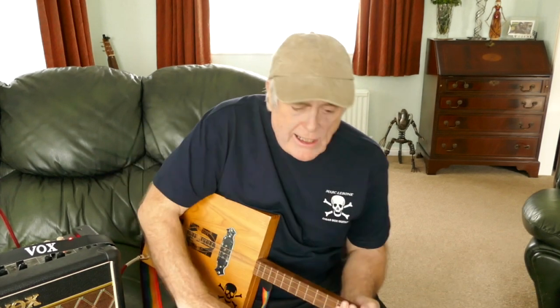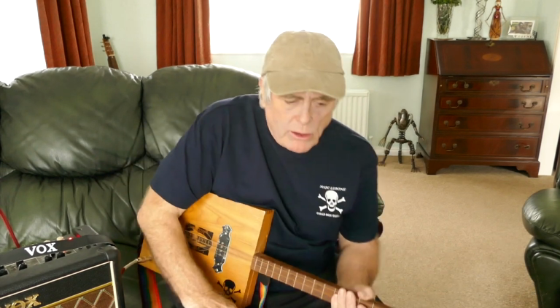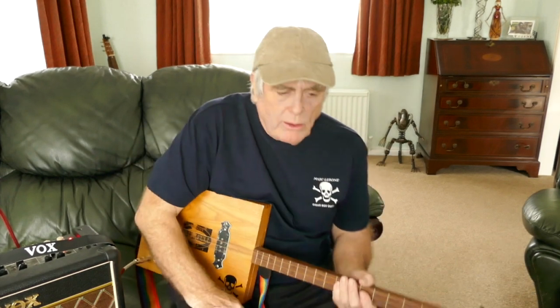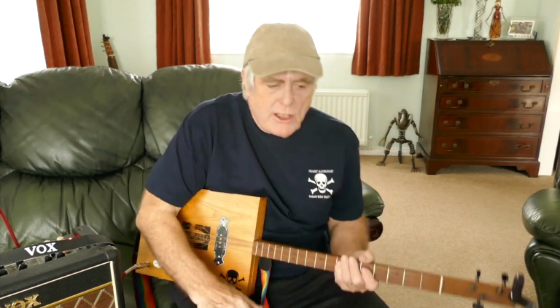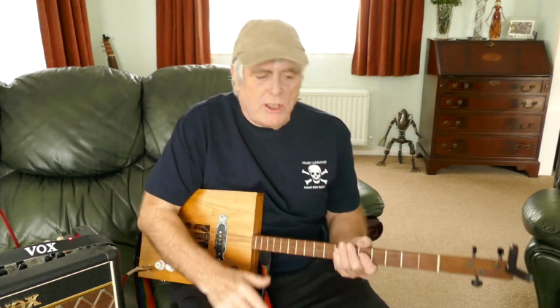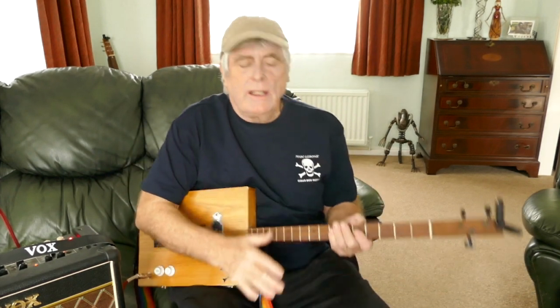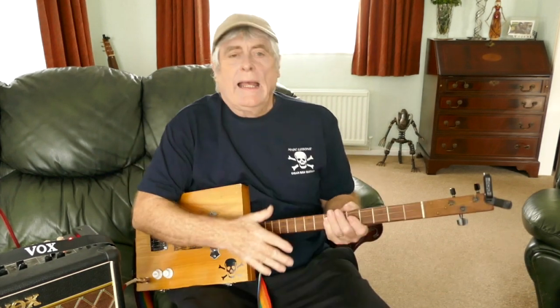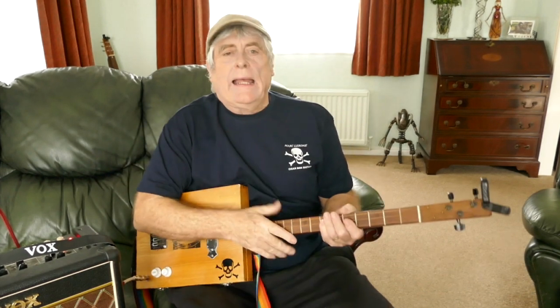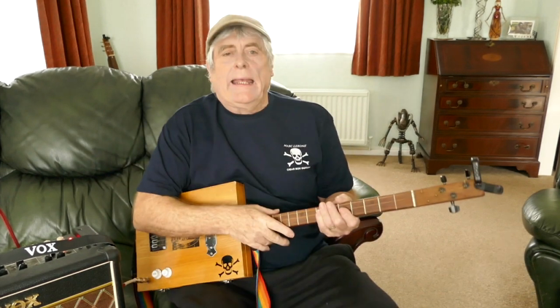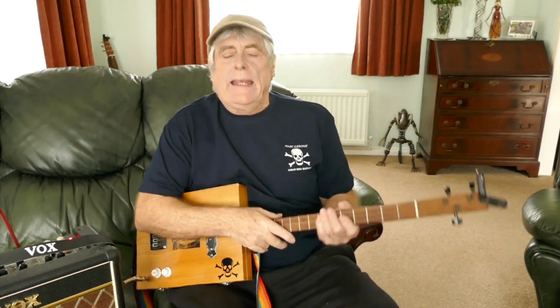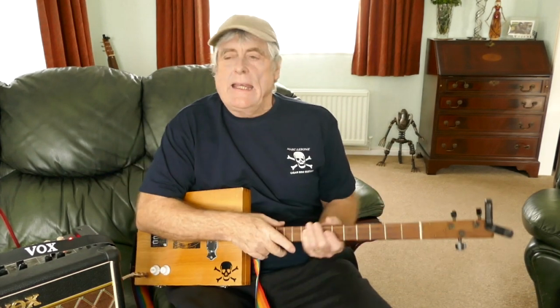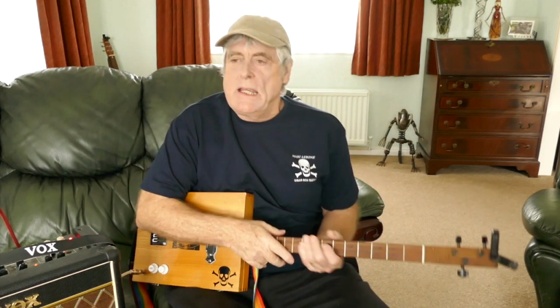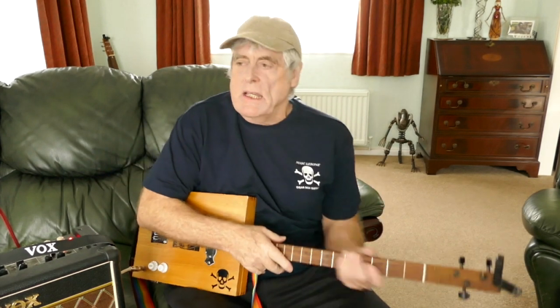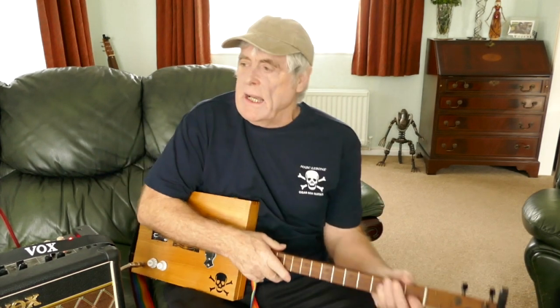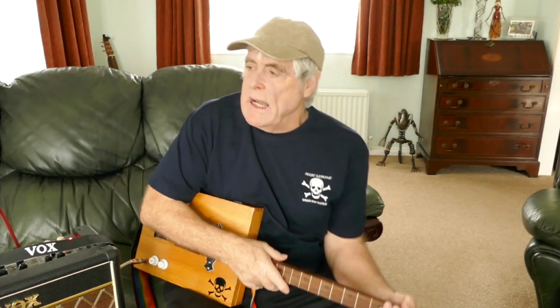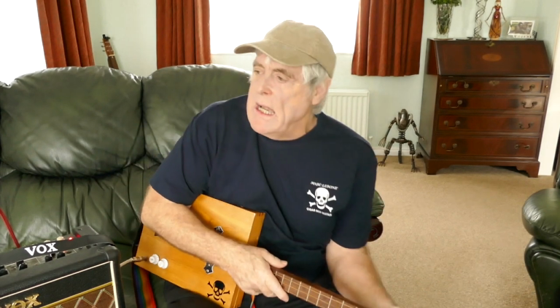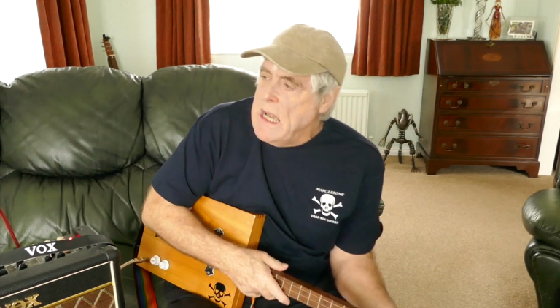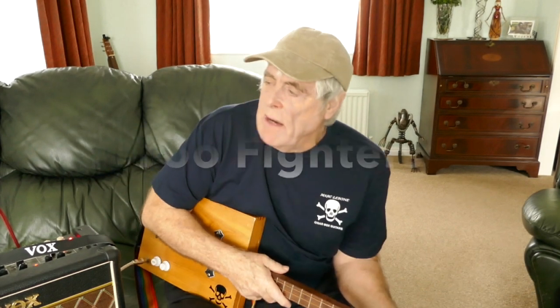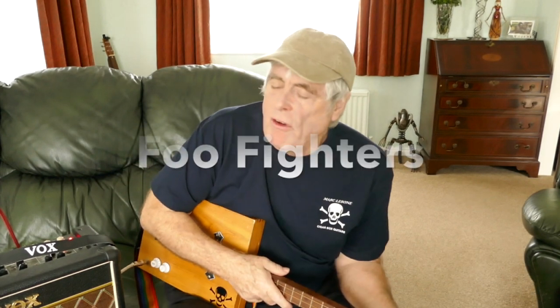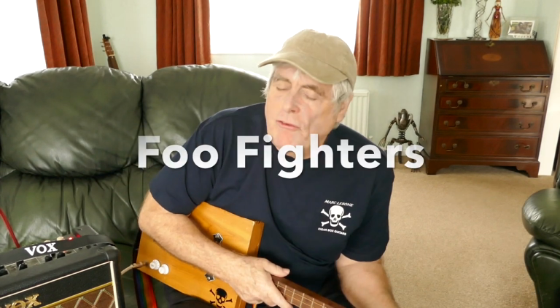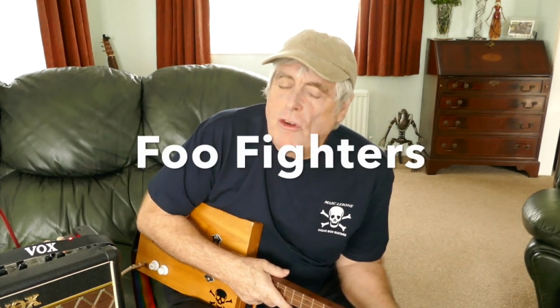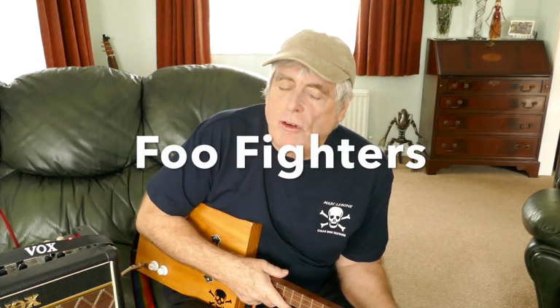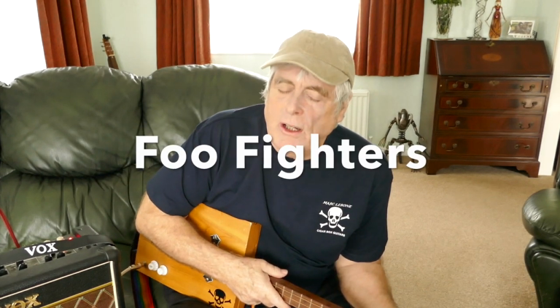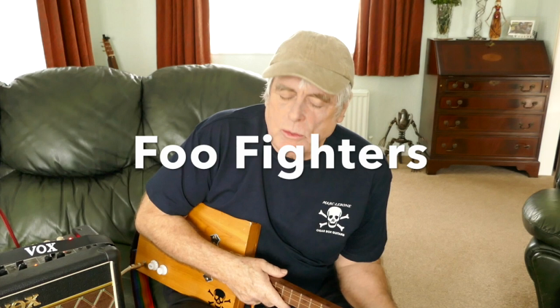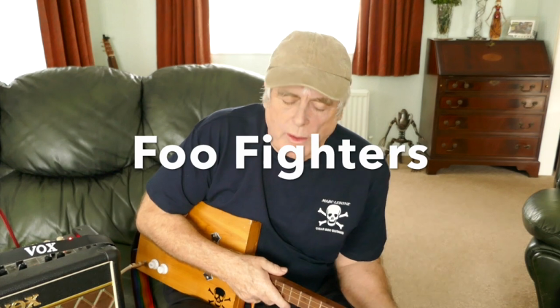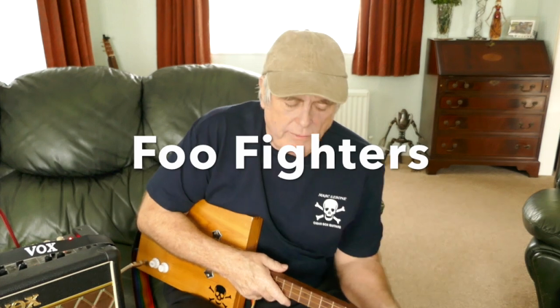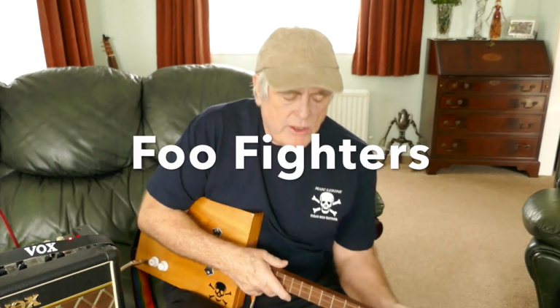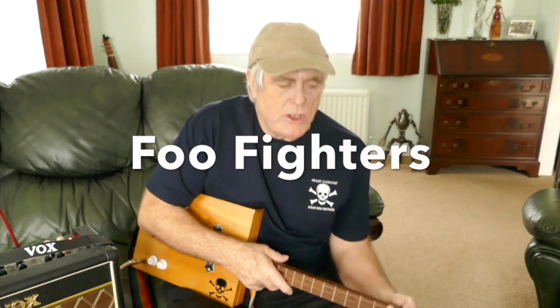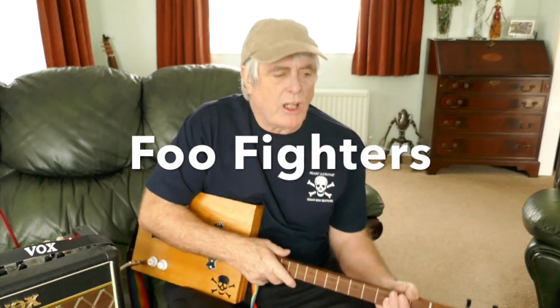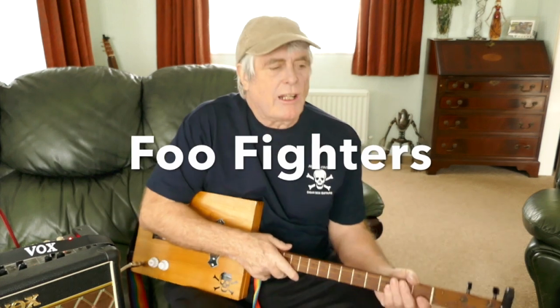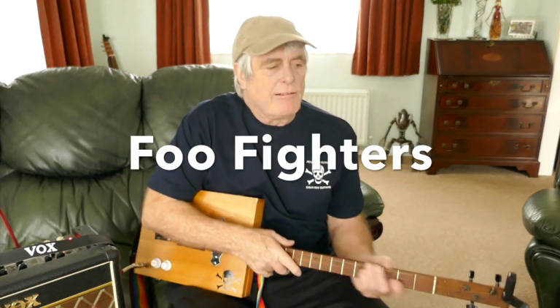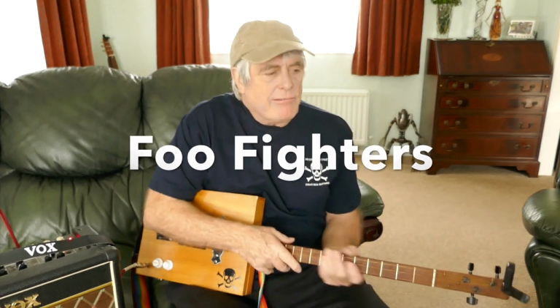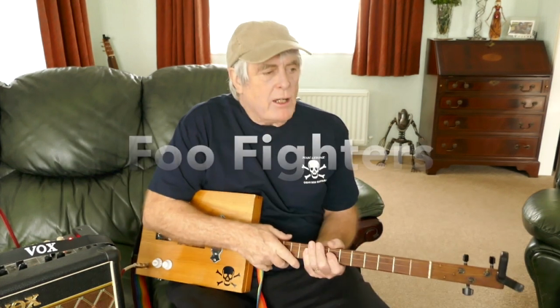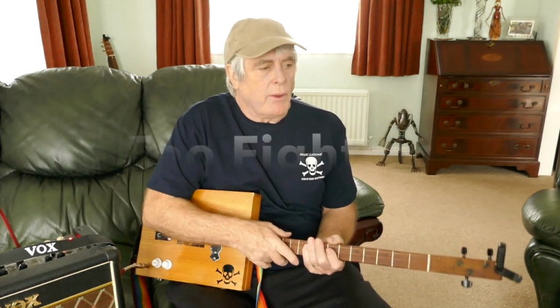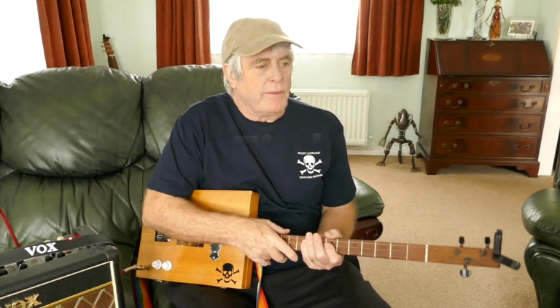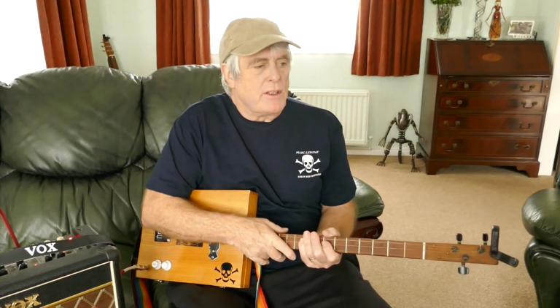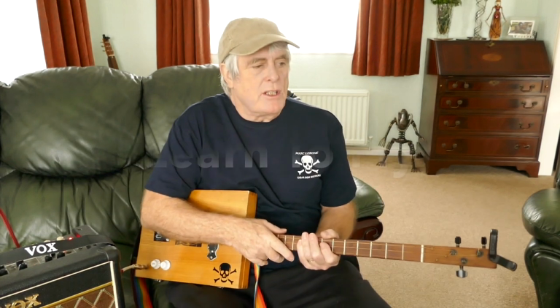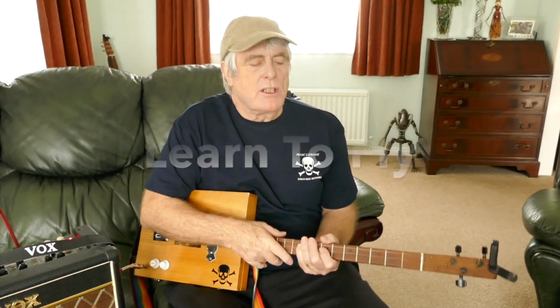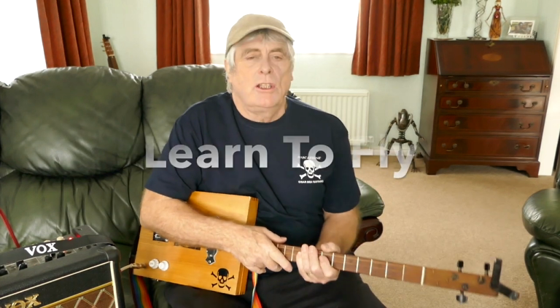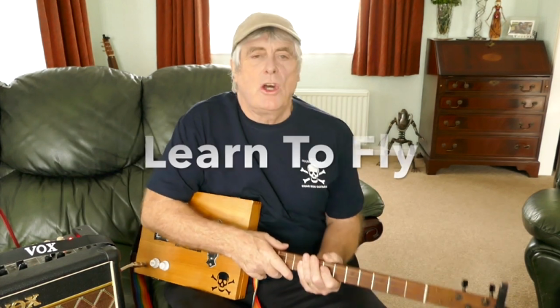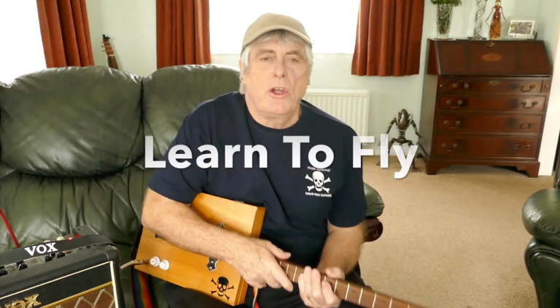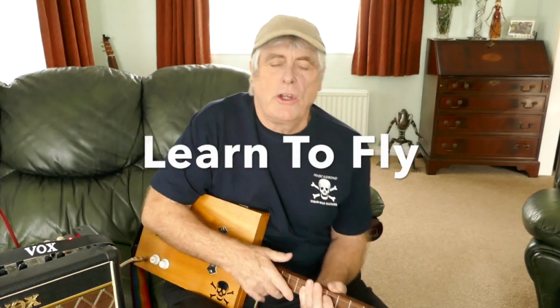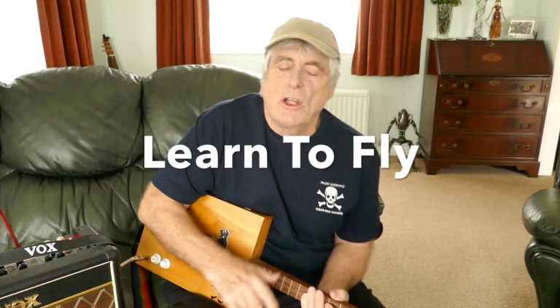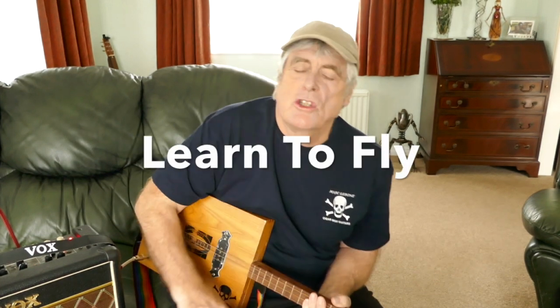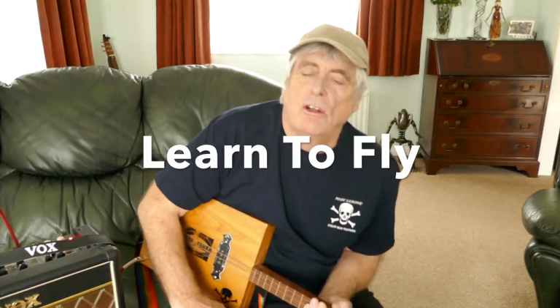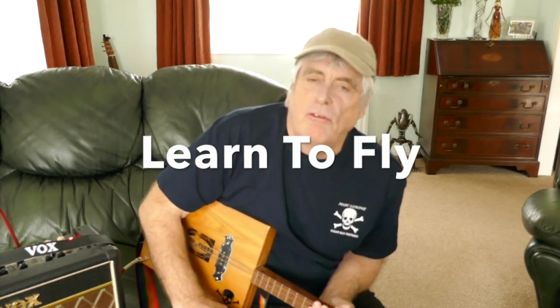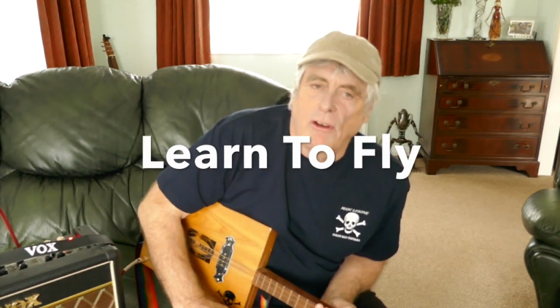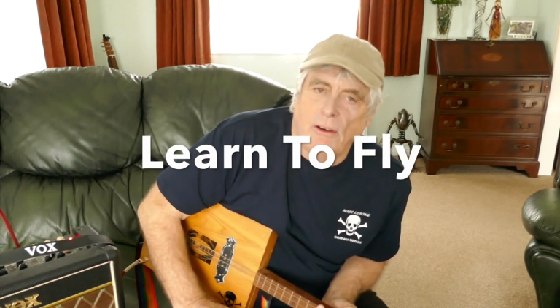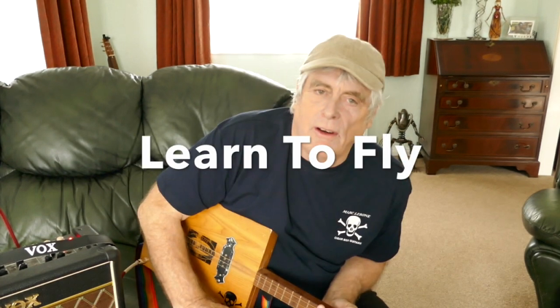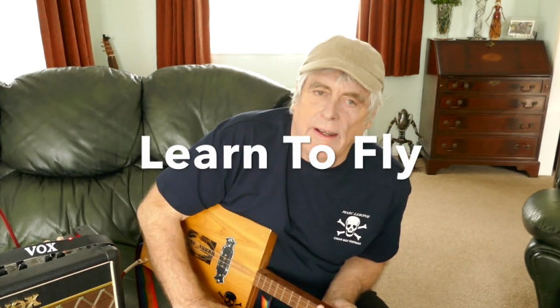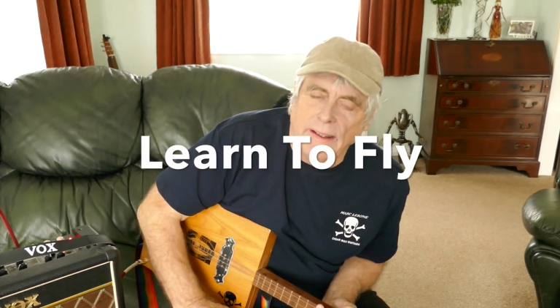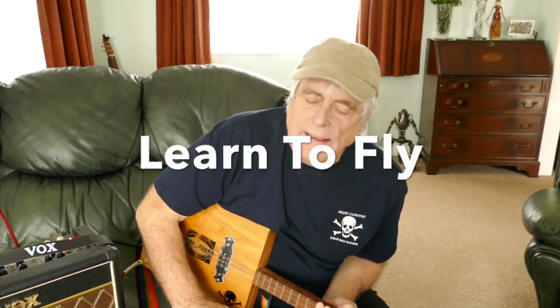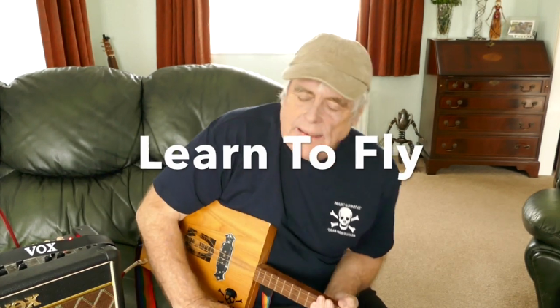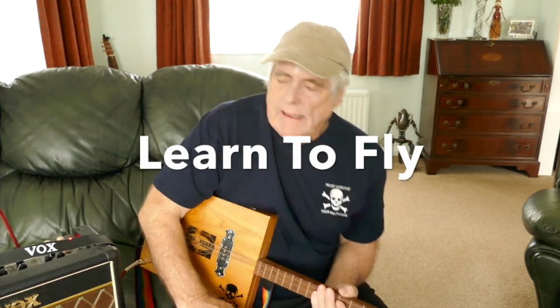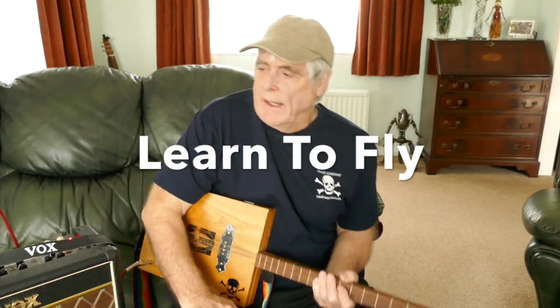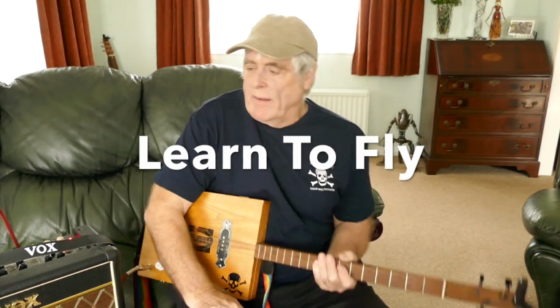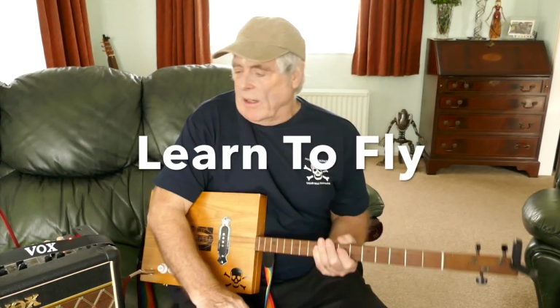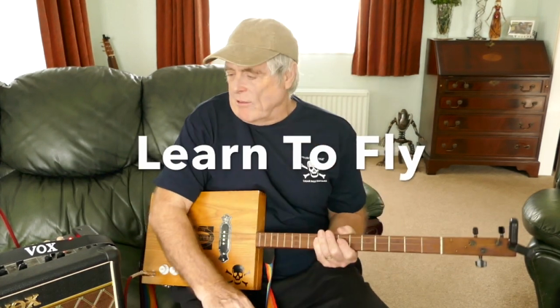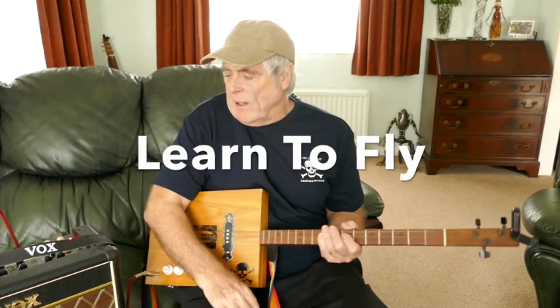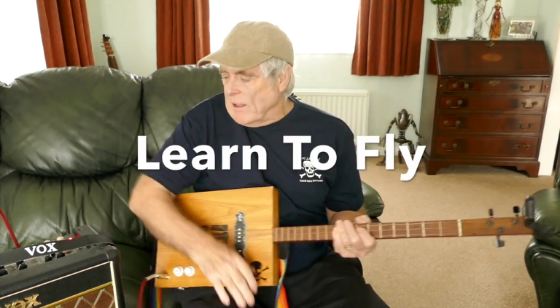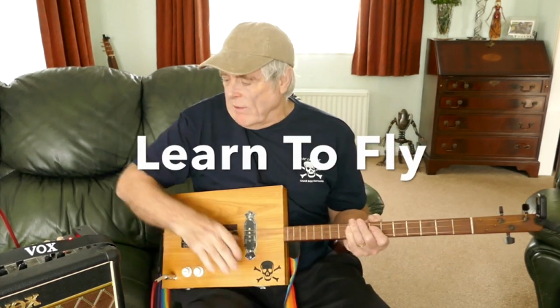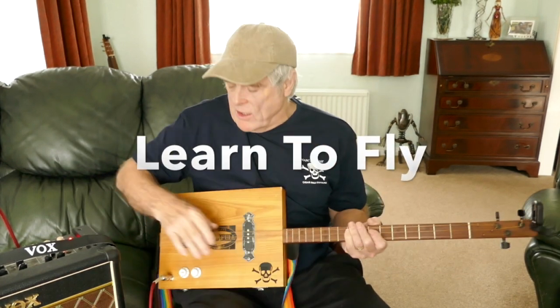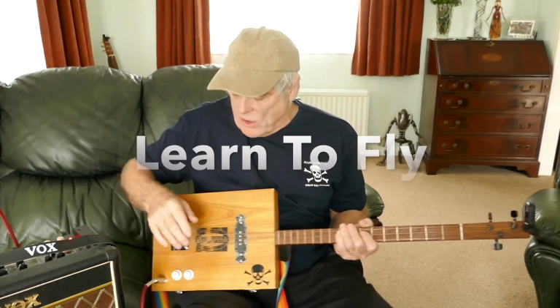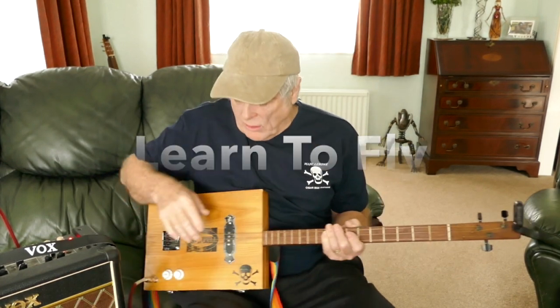Today's little lesson is another Foo Fighters one. This is a great one - this is Learn To Fly. Another great, great song.